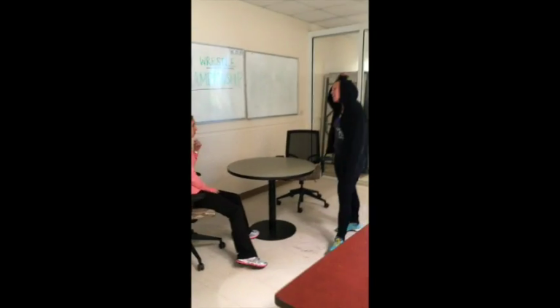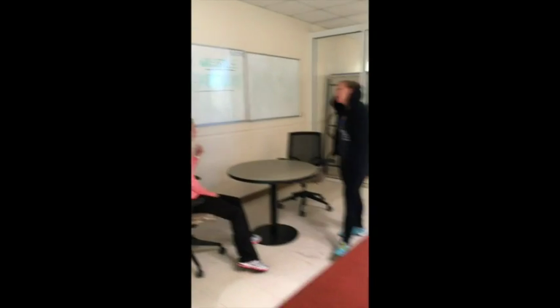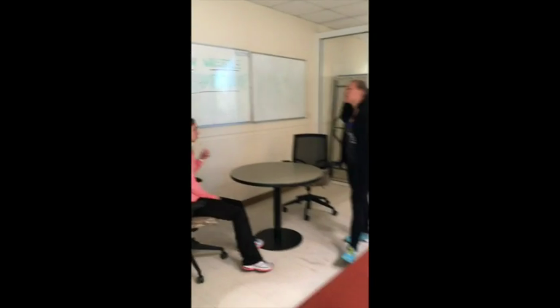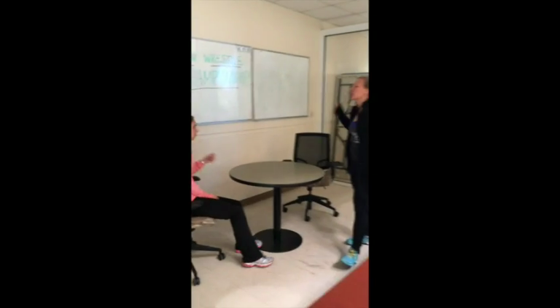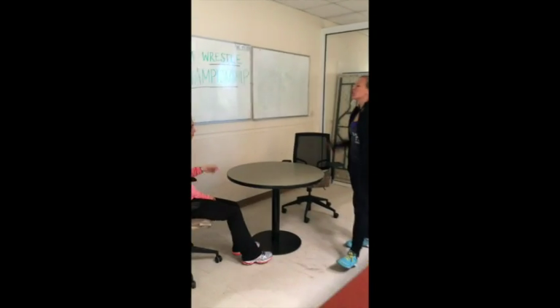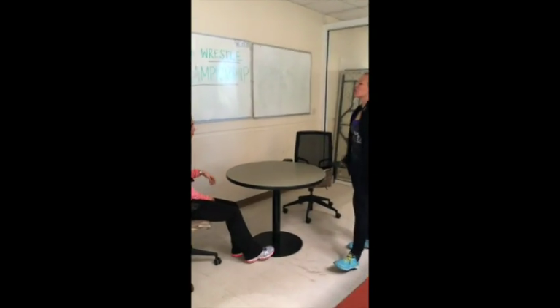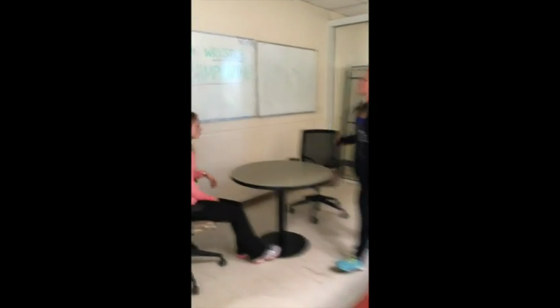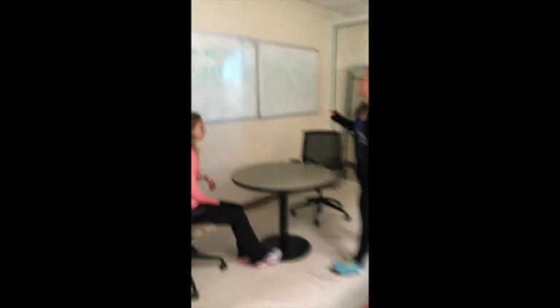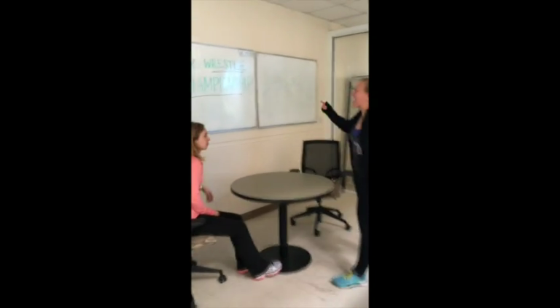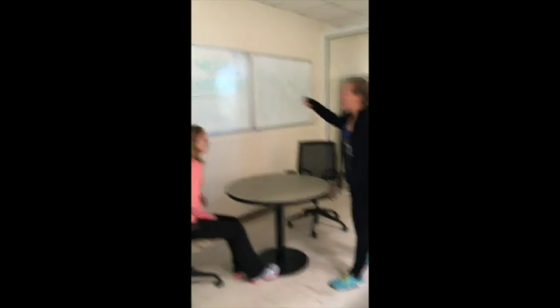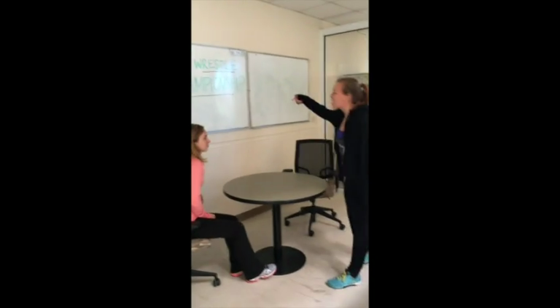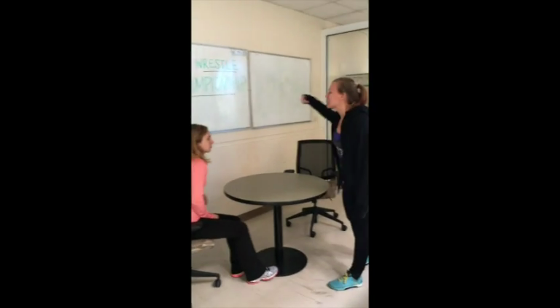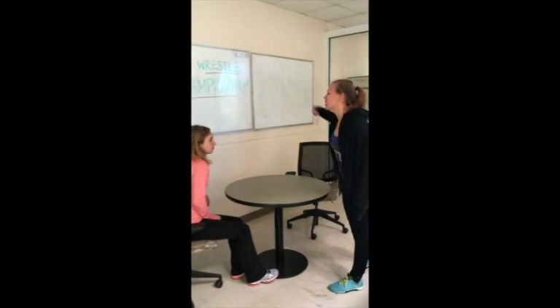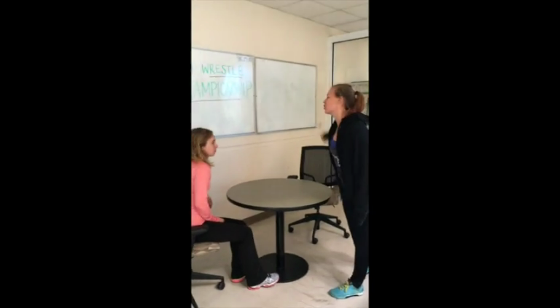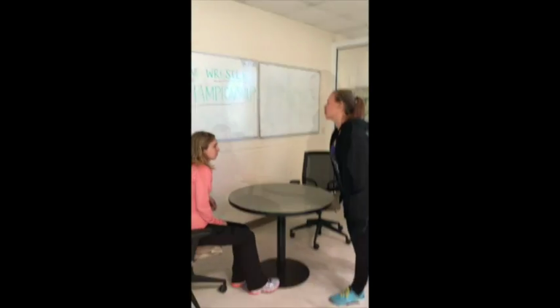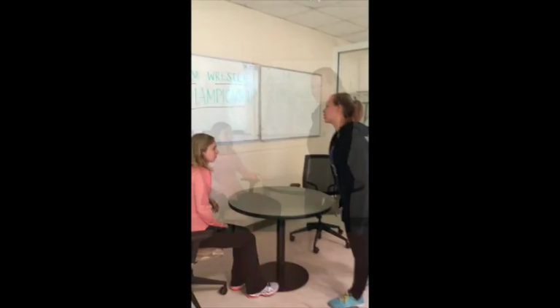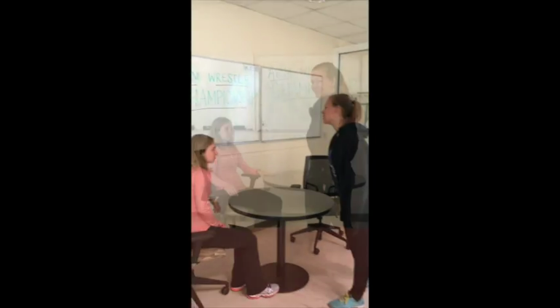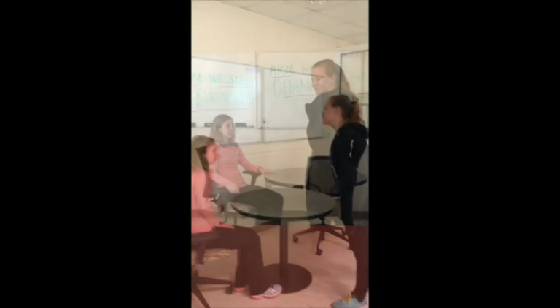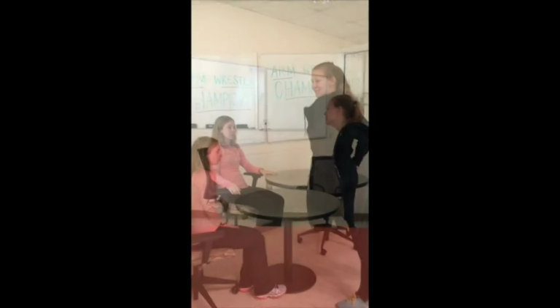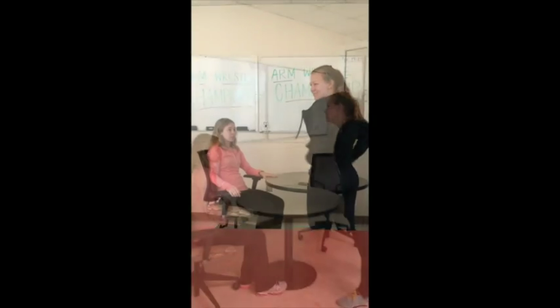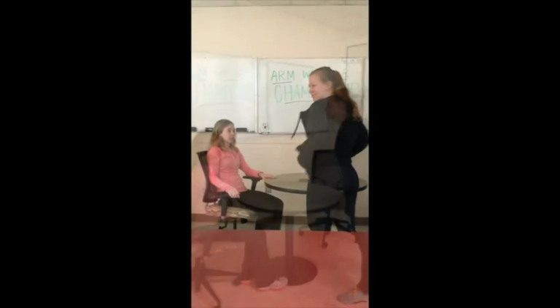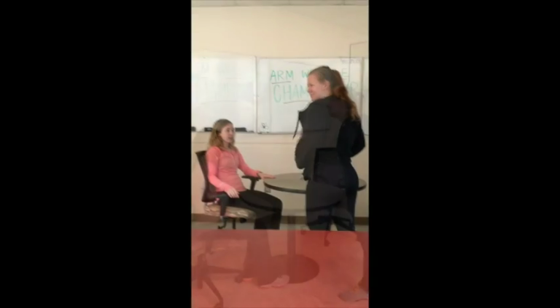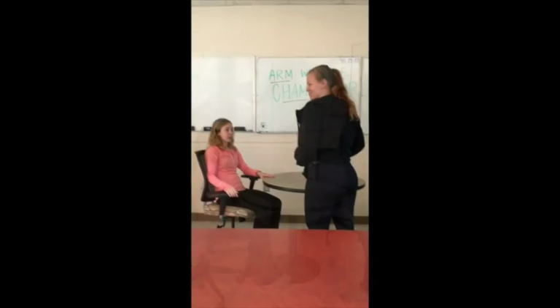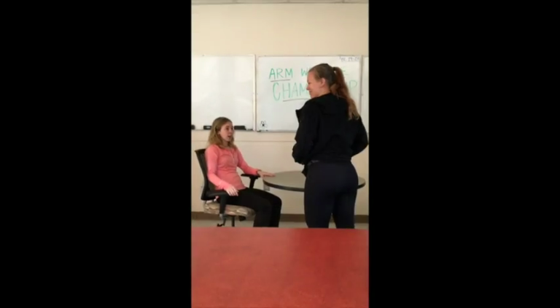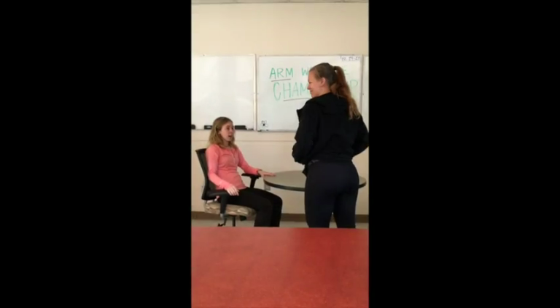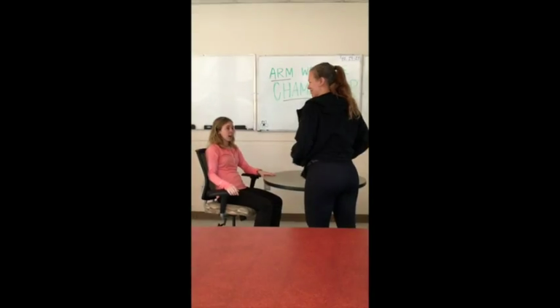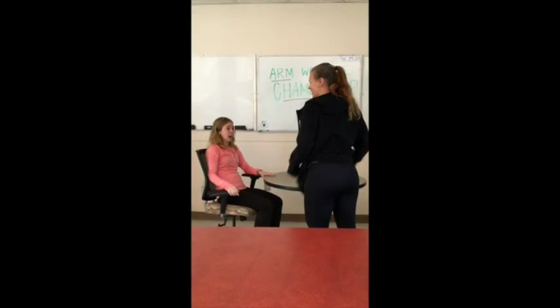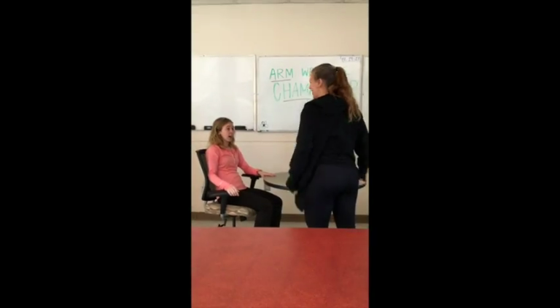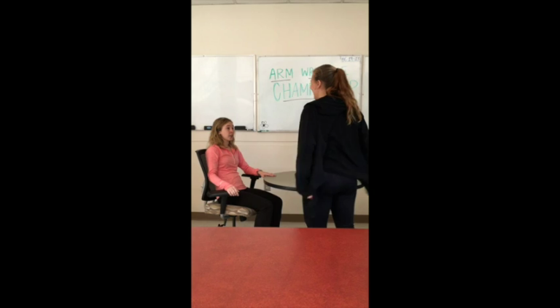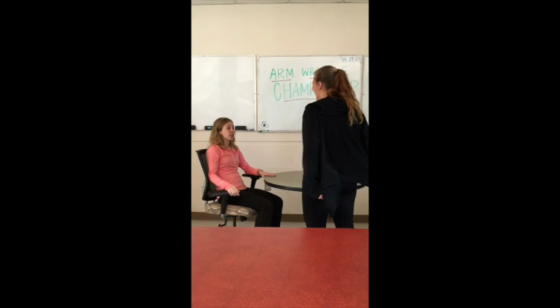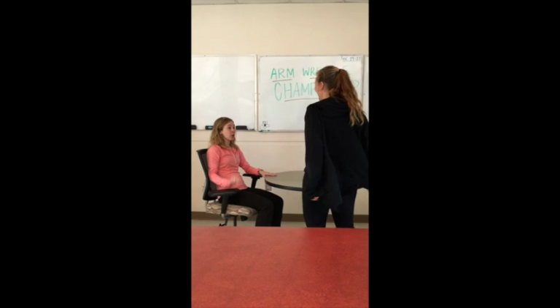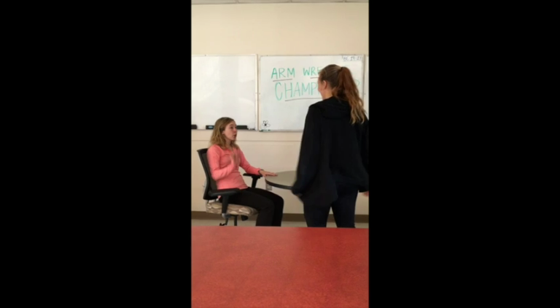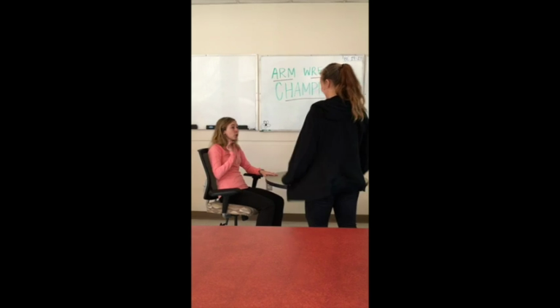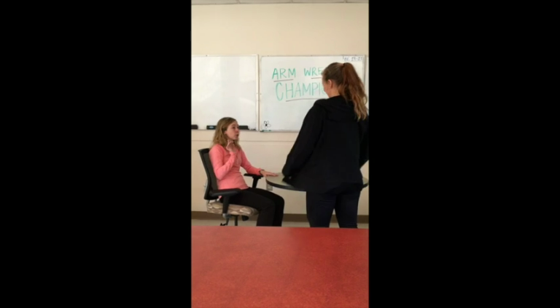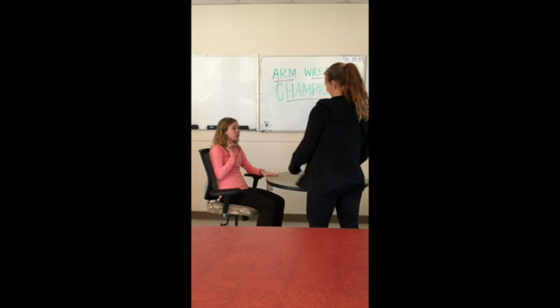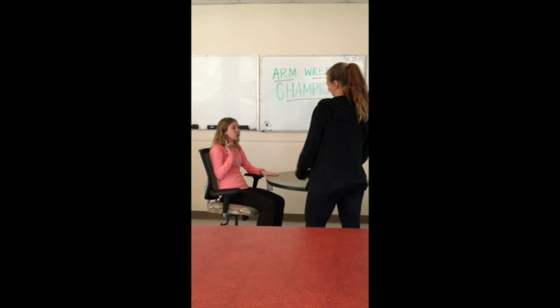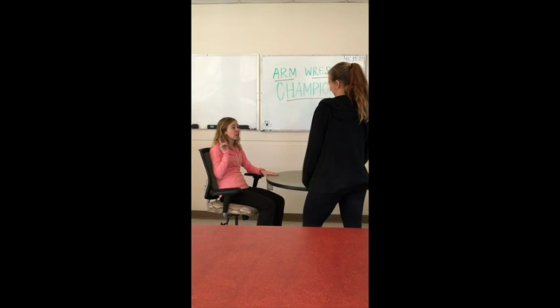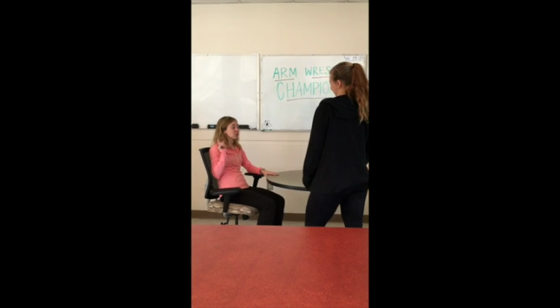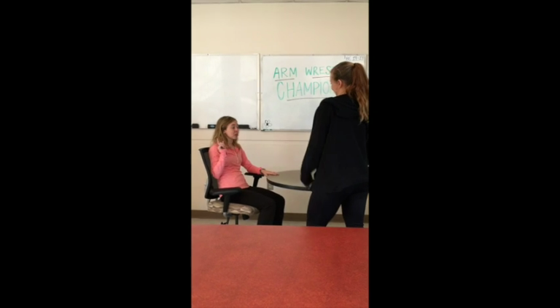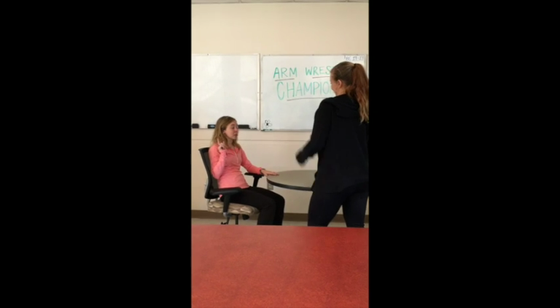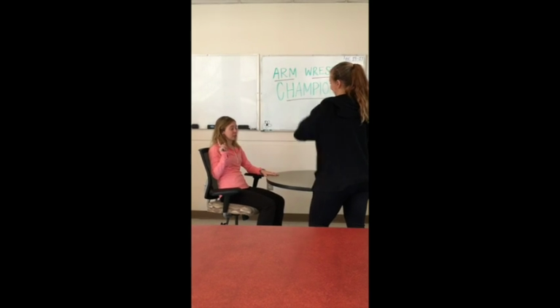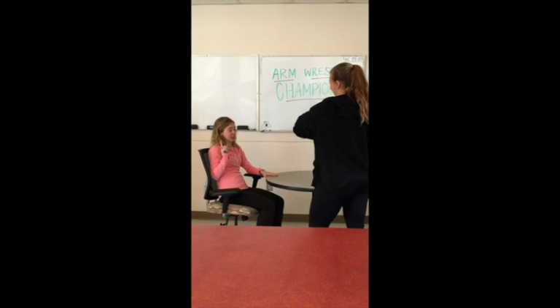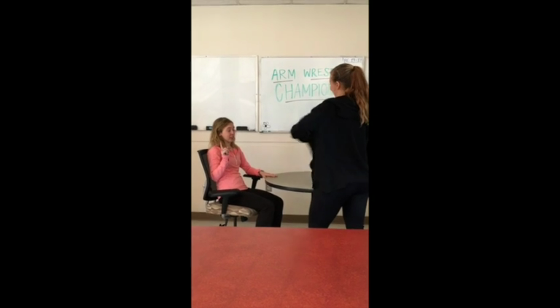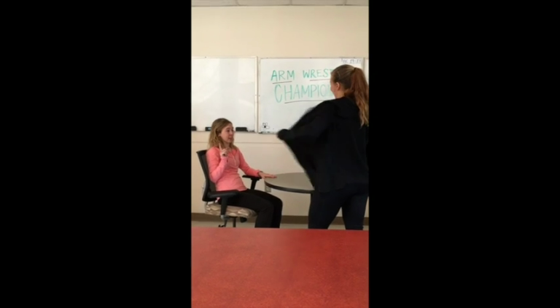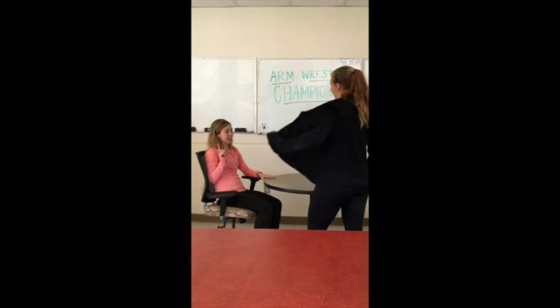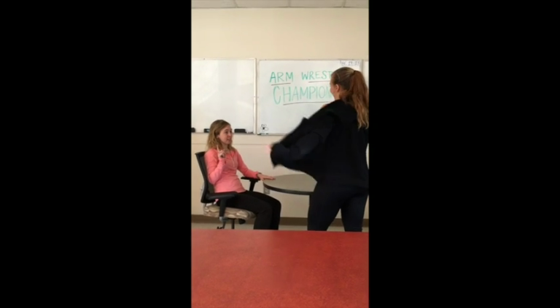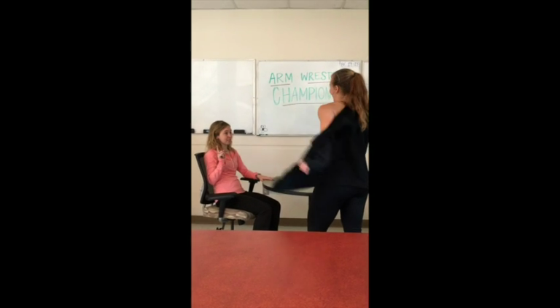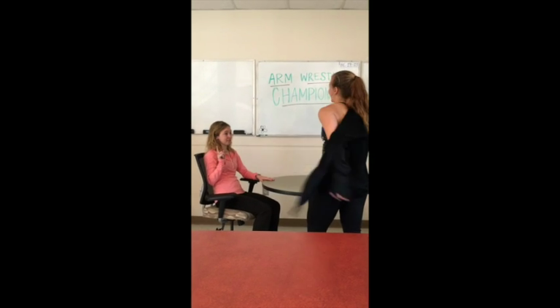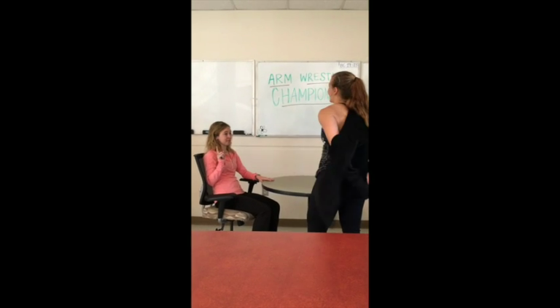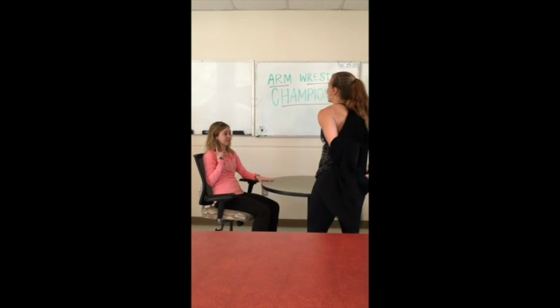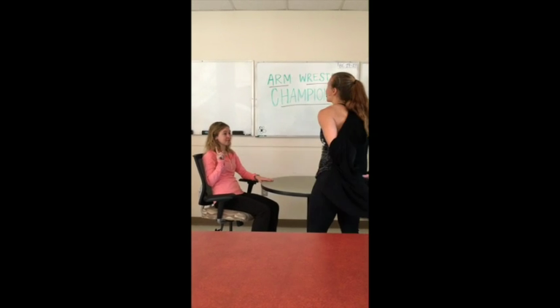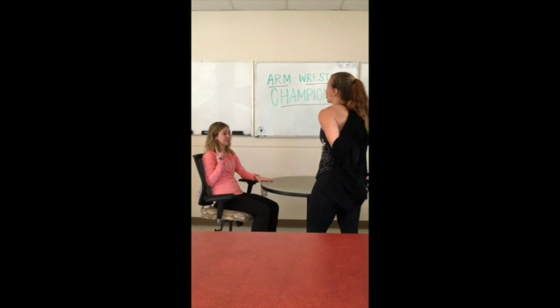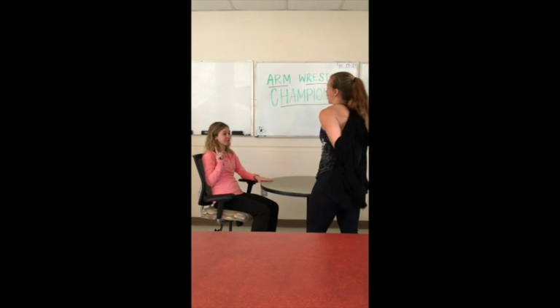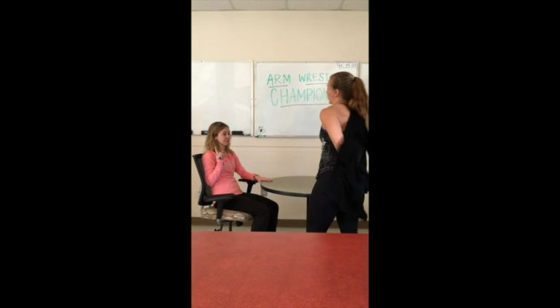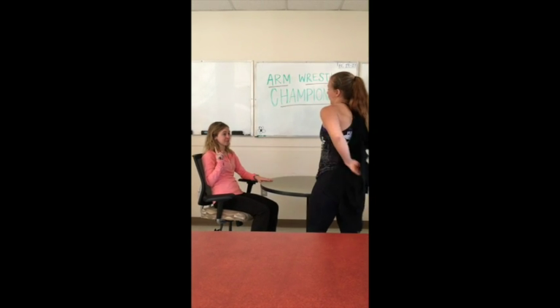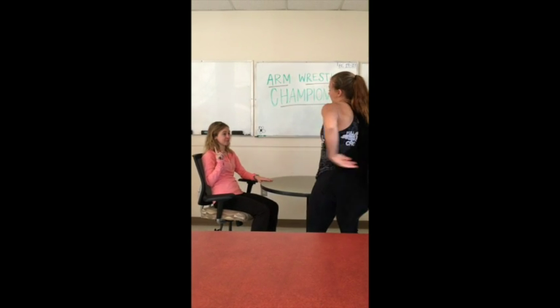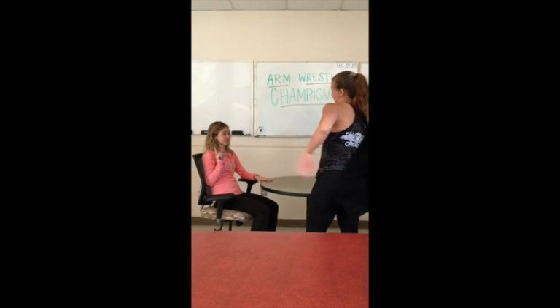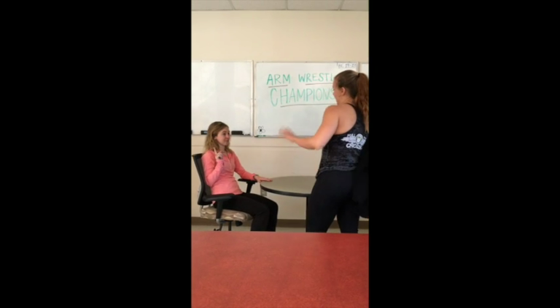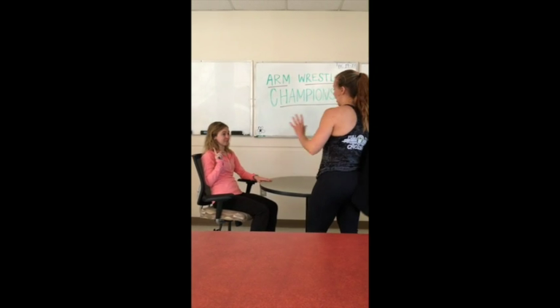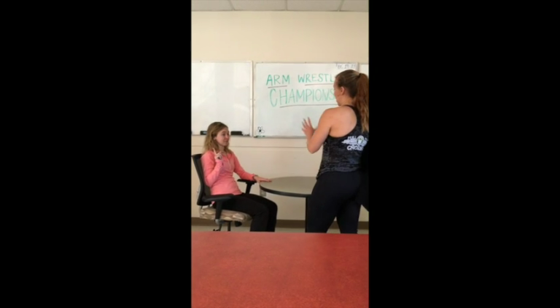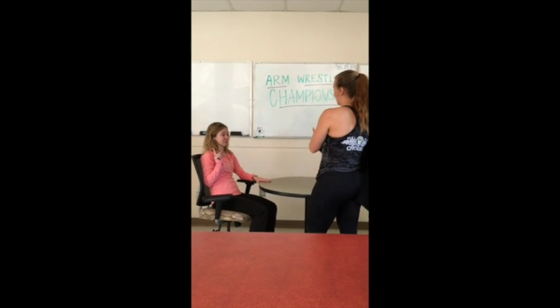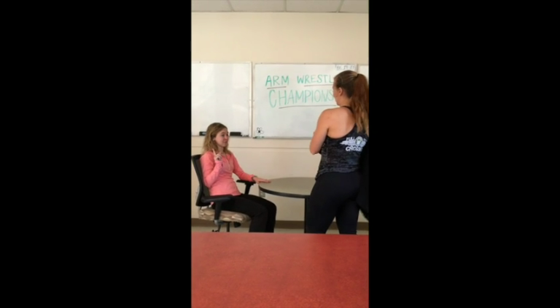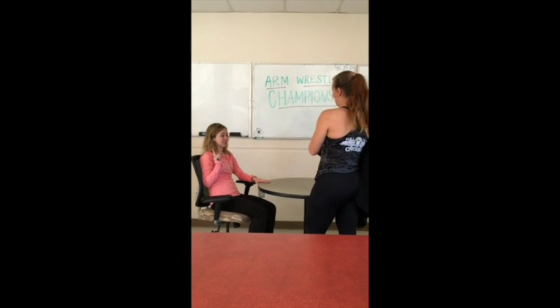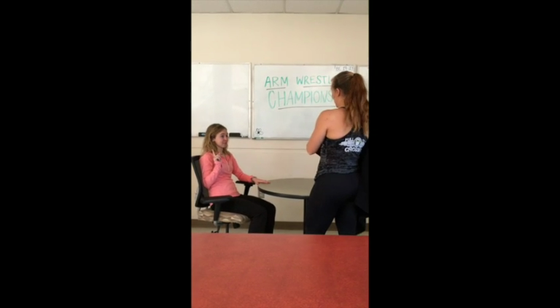I'm going down, little girl. I know you're not talking to me like that. Little girl, please.